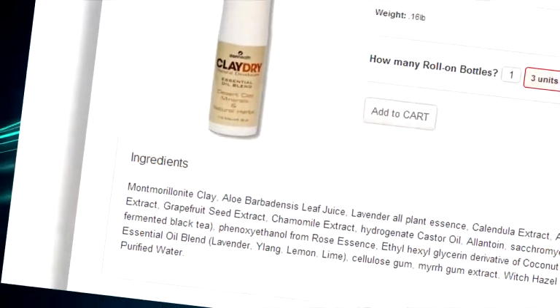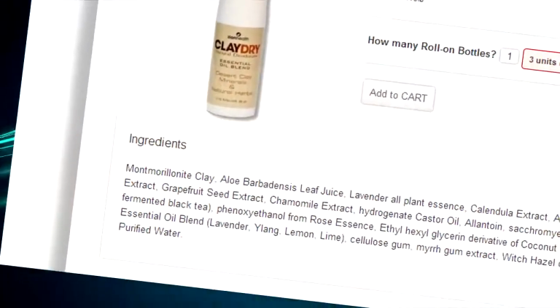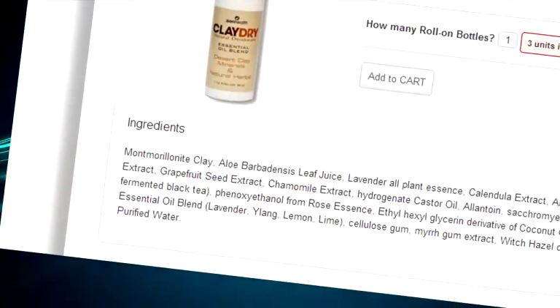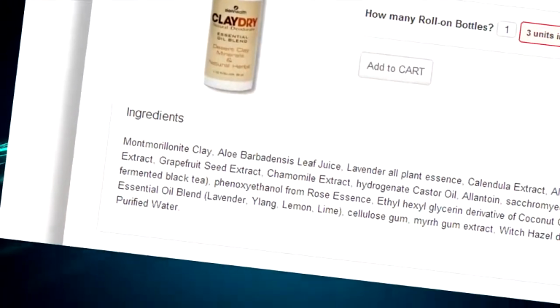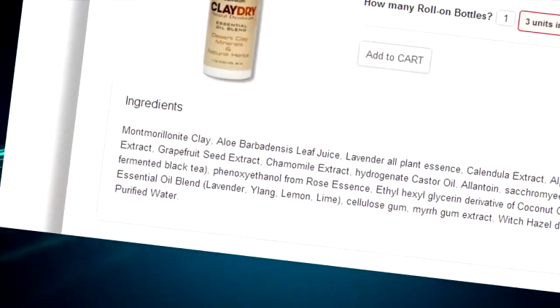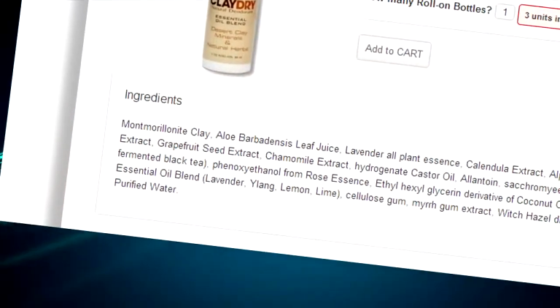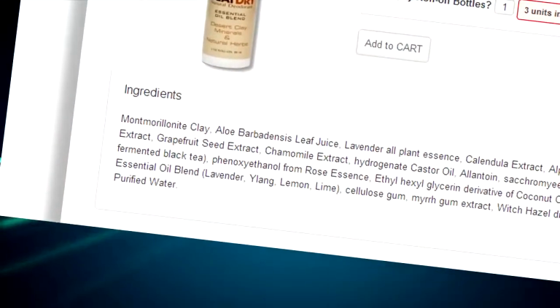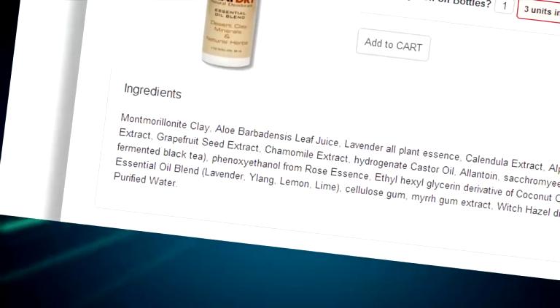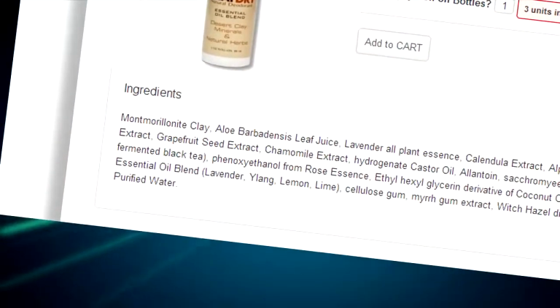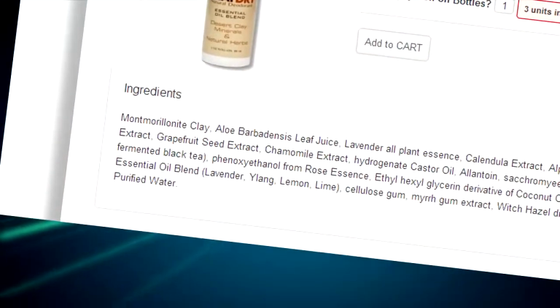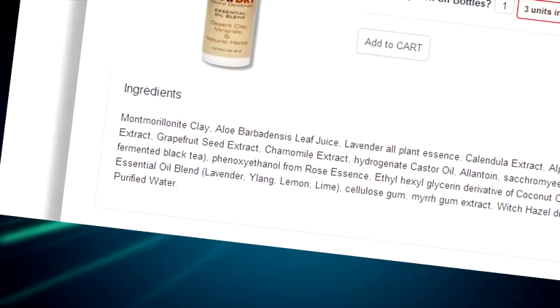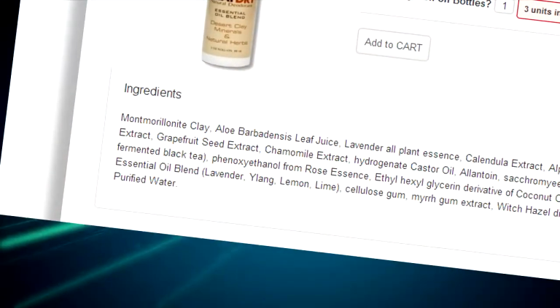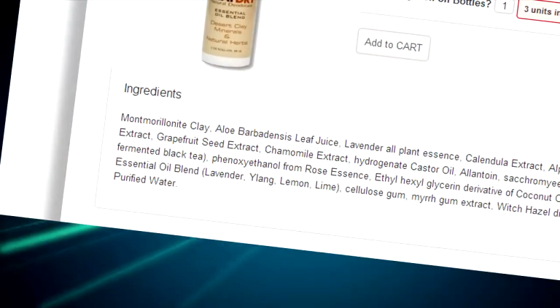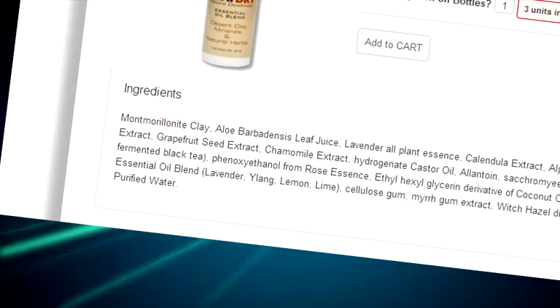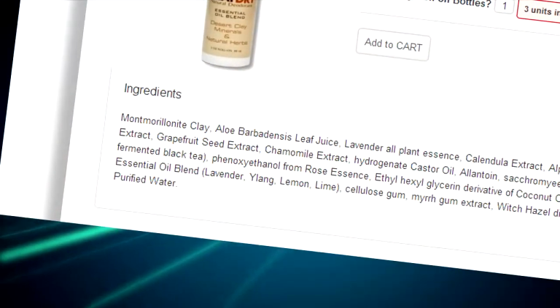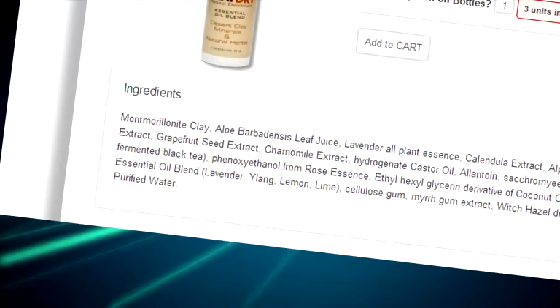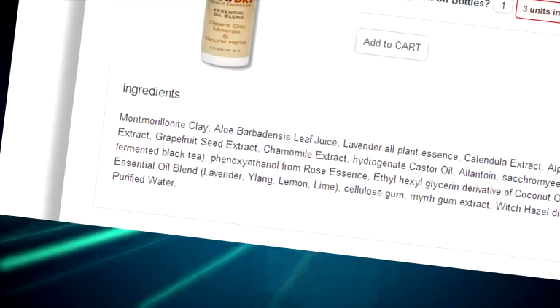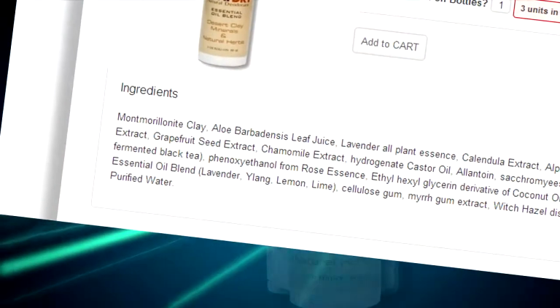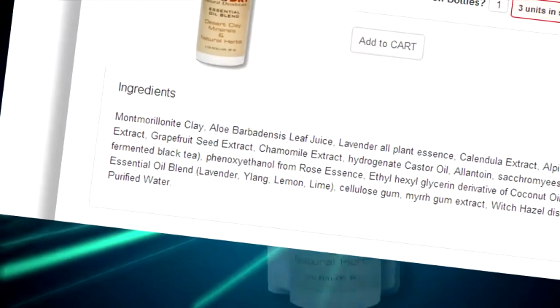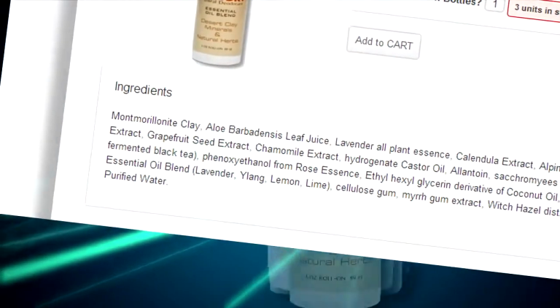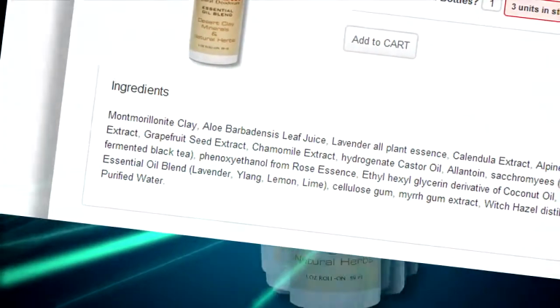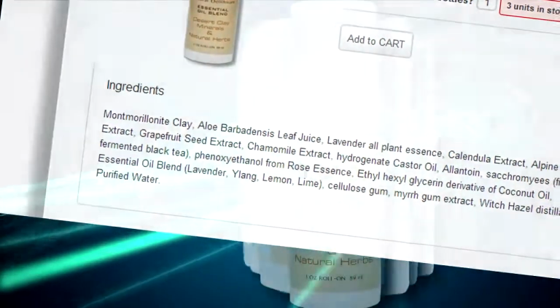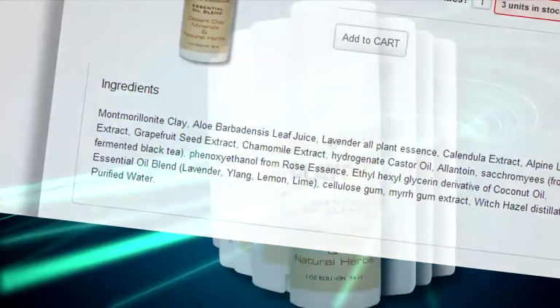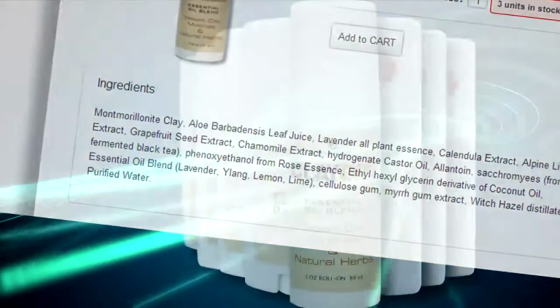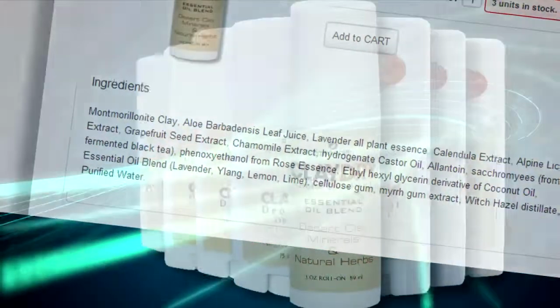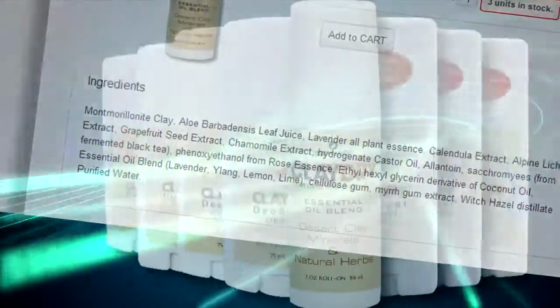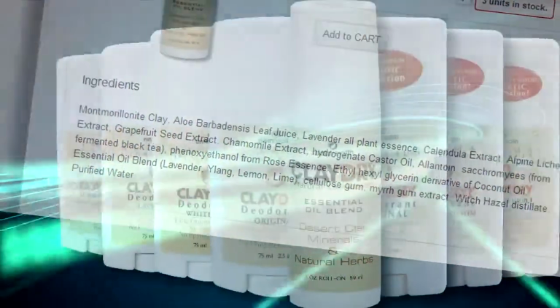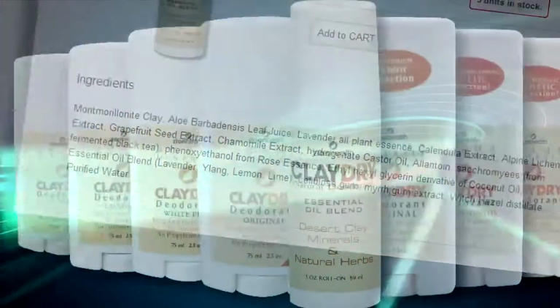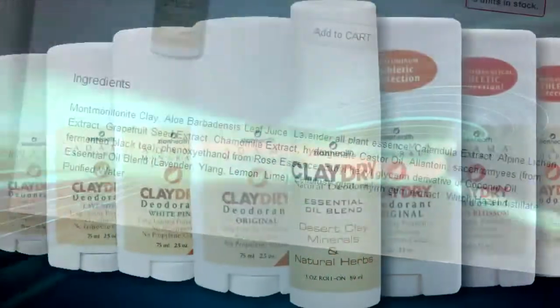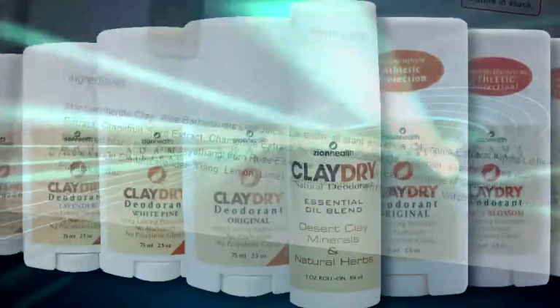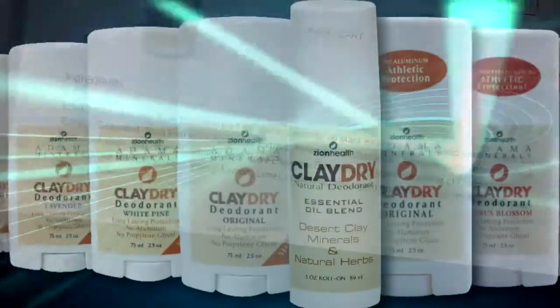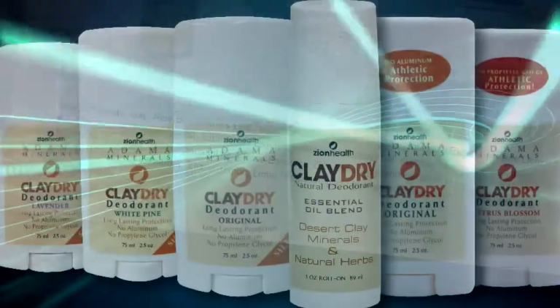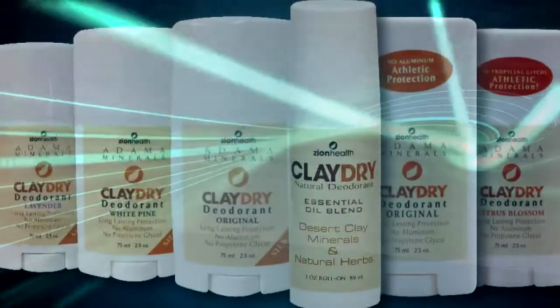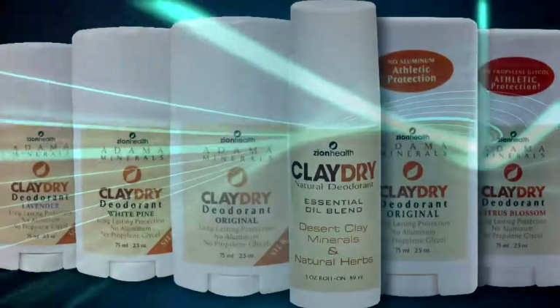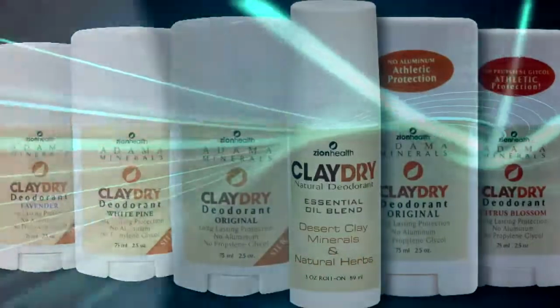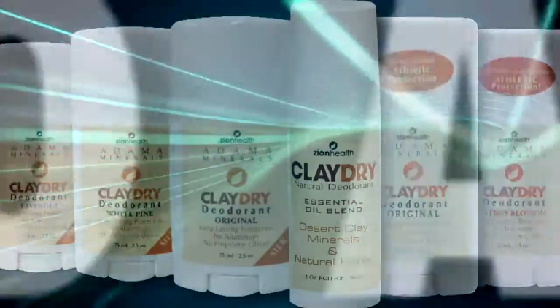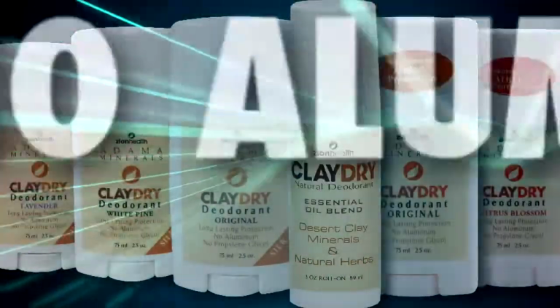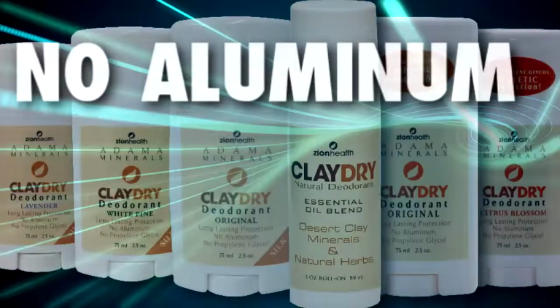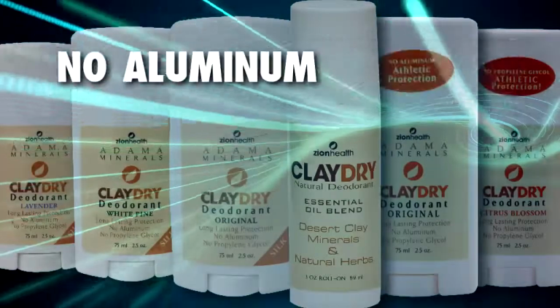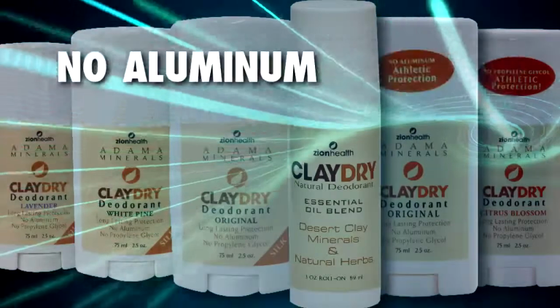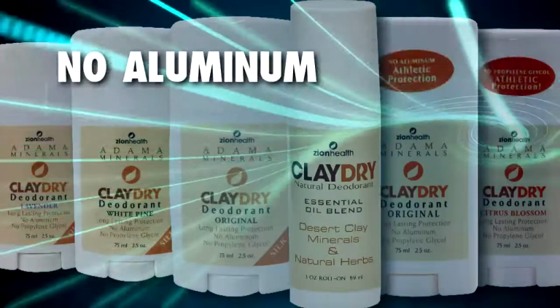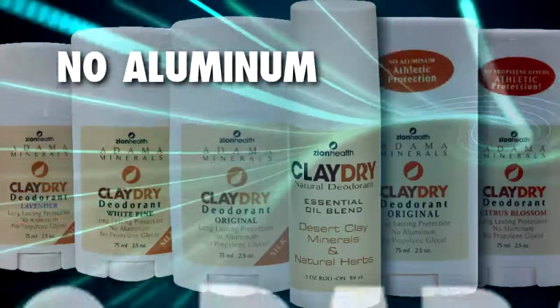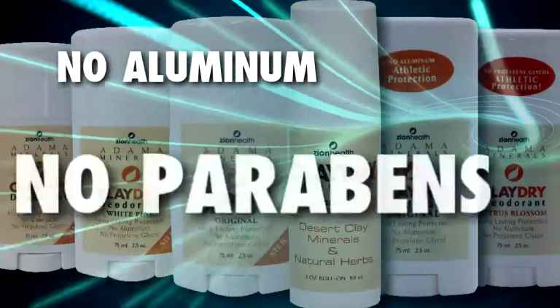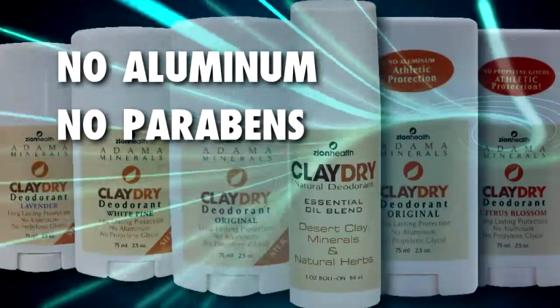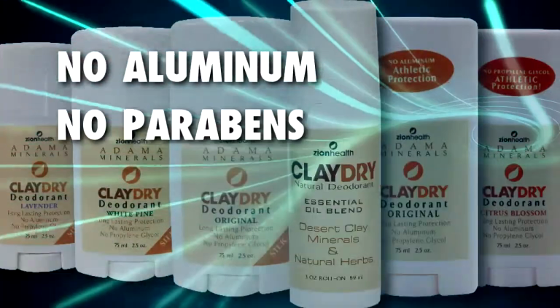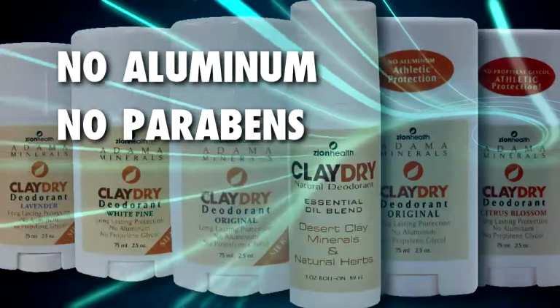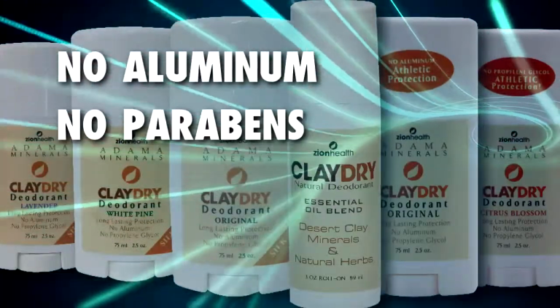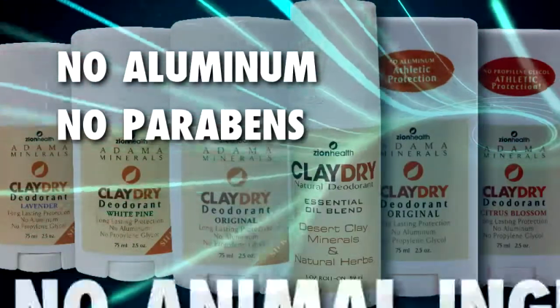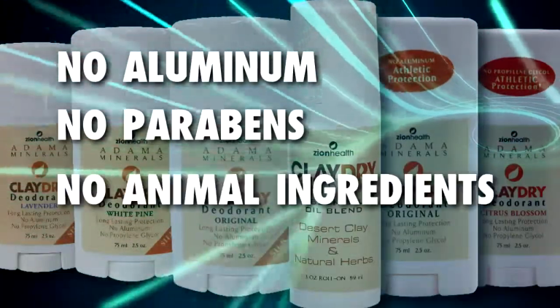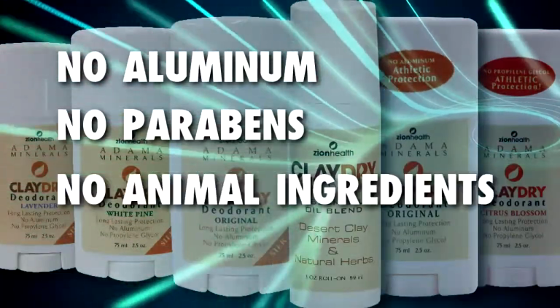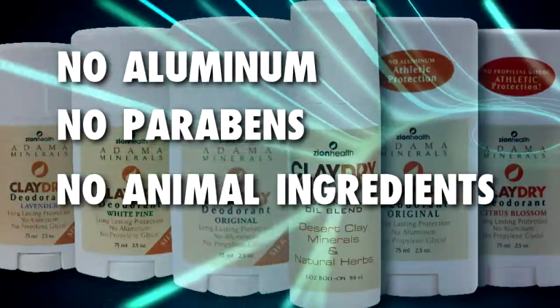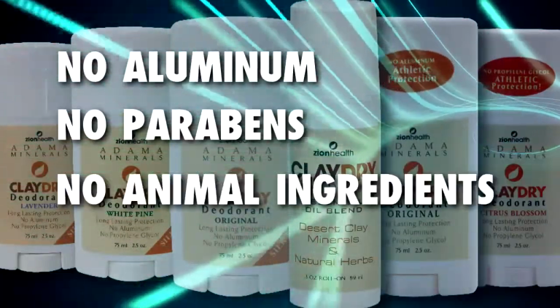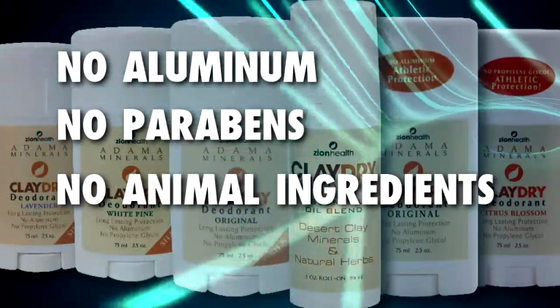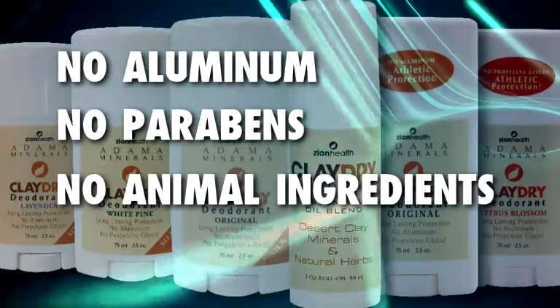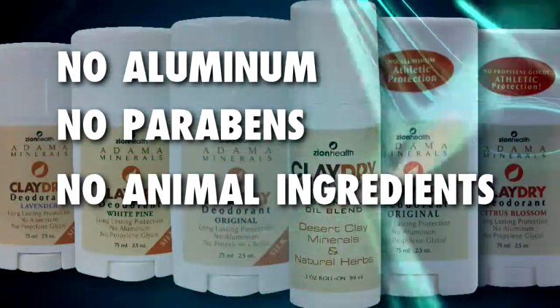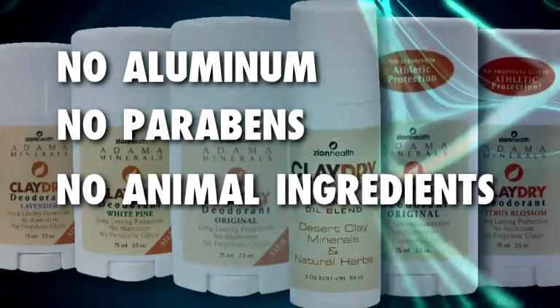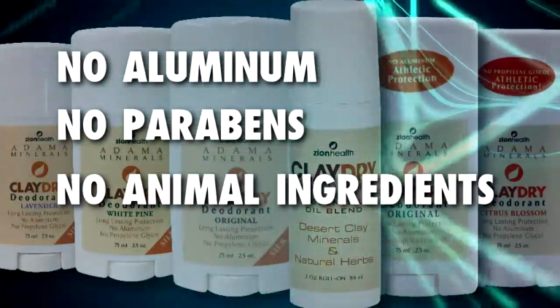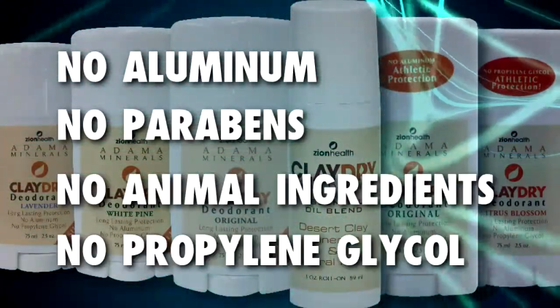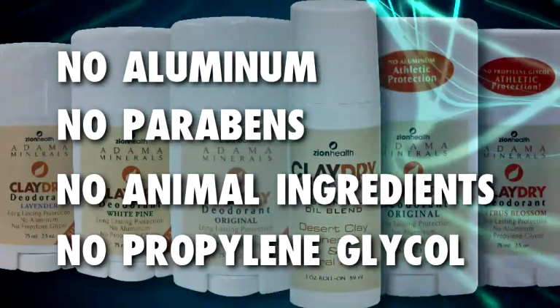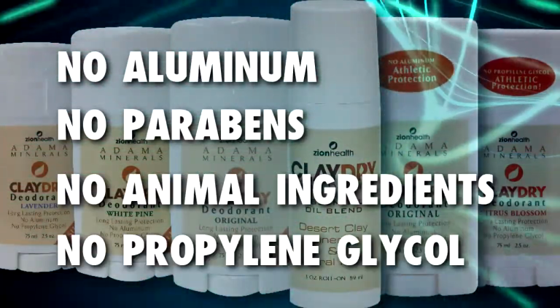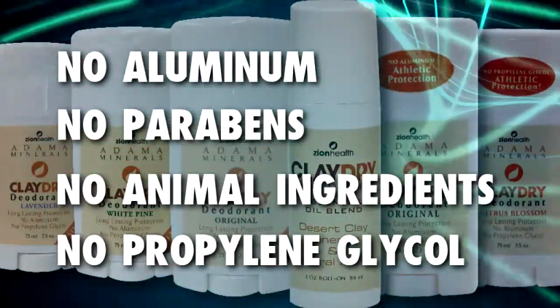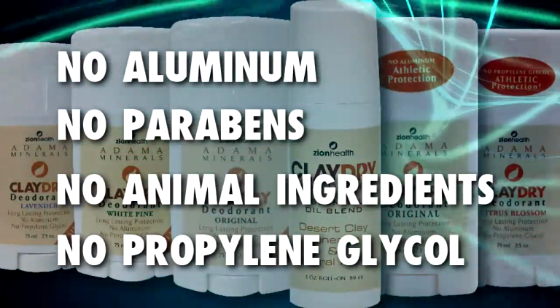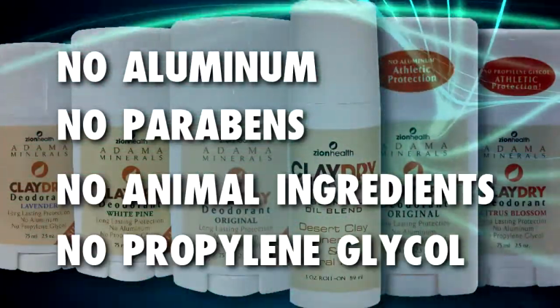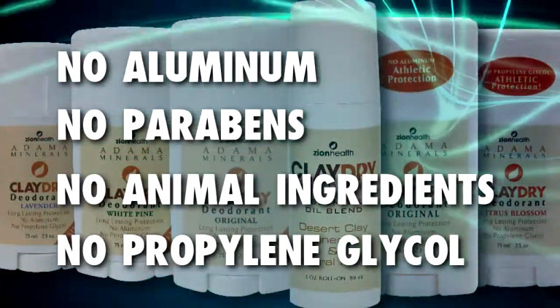Let's start out with the main ingredients. Clay Dry never includes aluminum, parabens, animal ingredients, or propylene glycol.